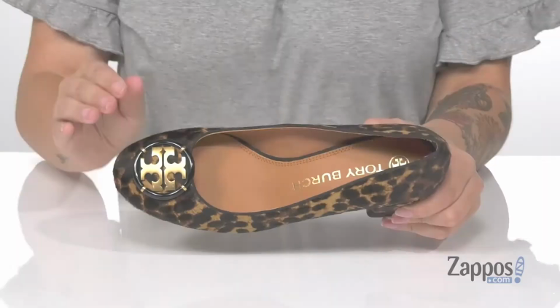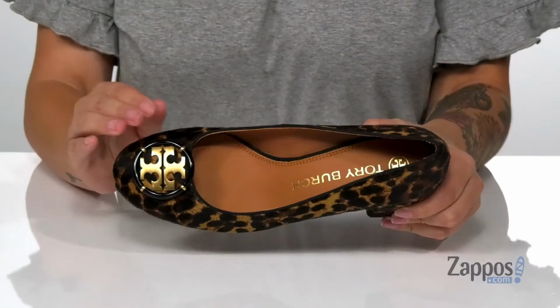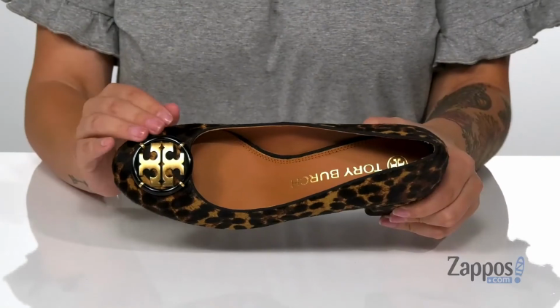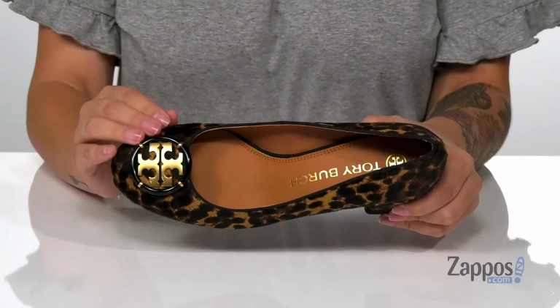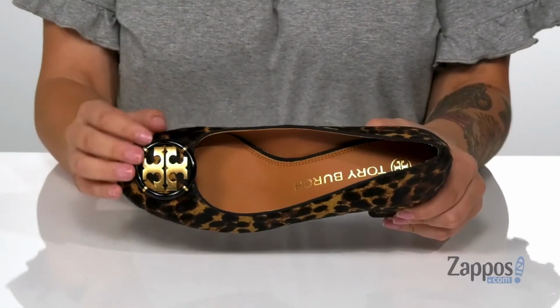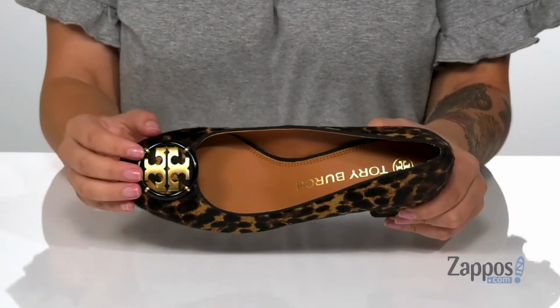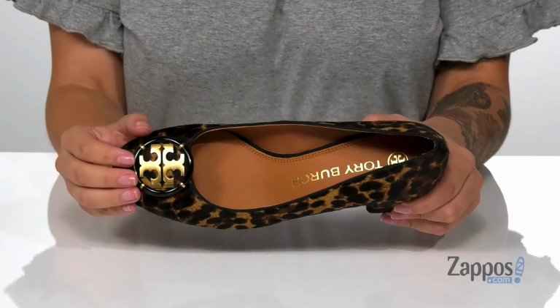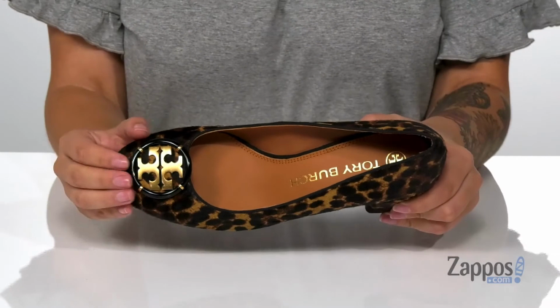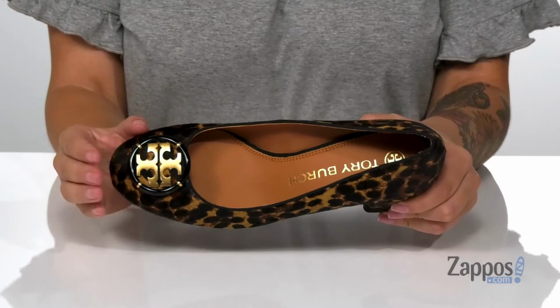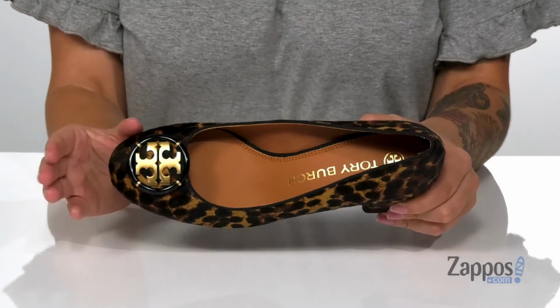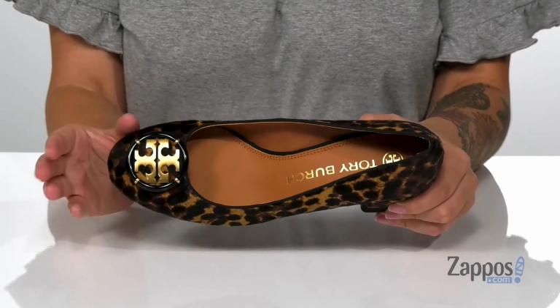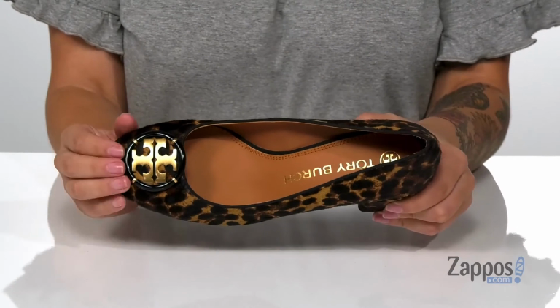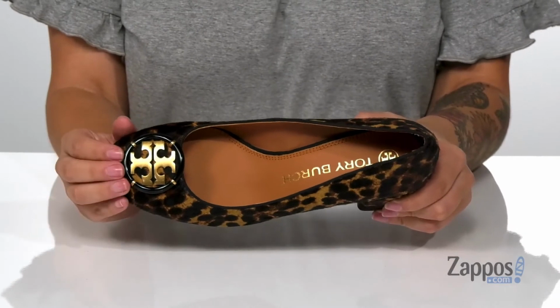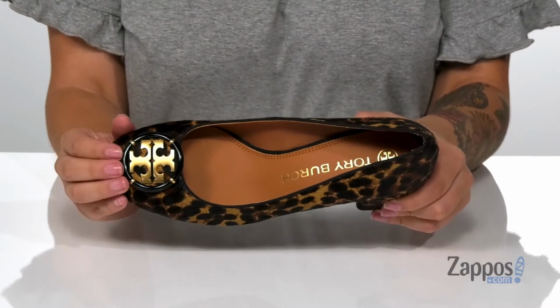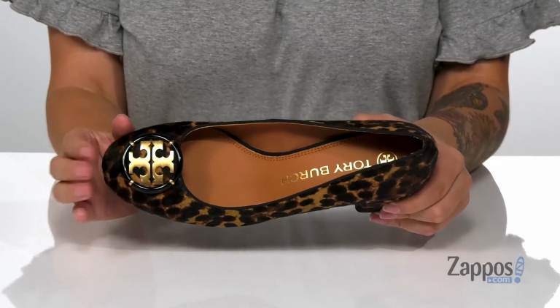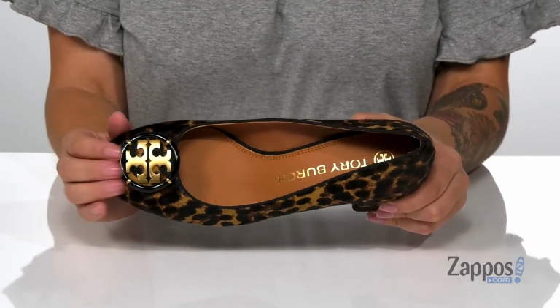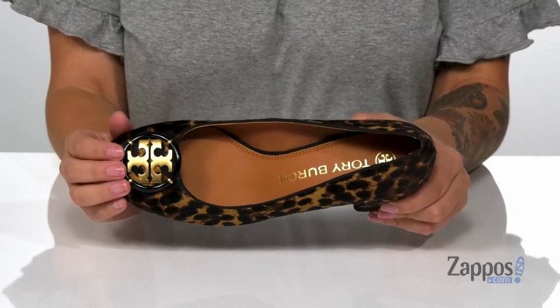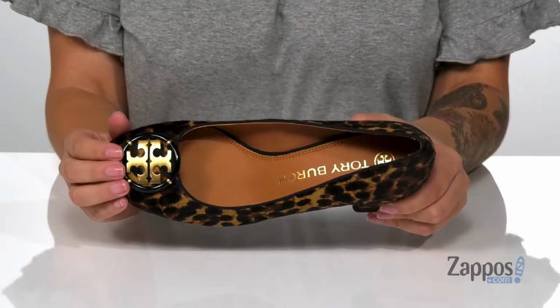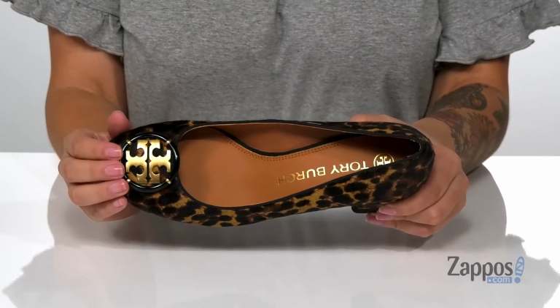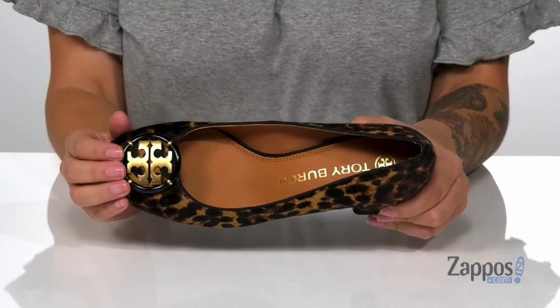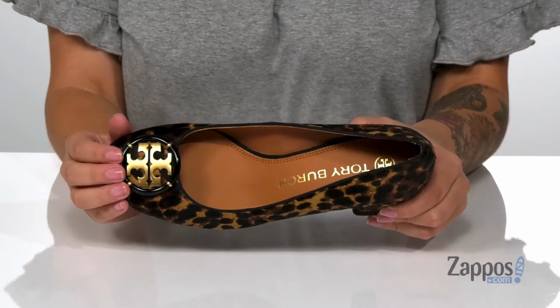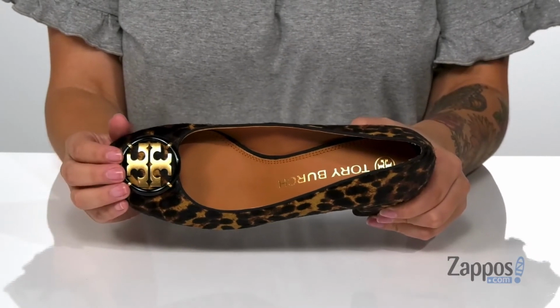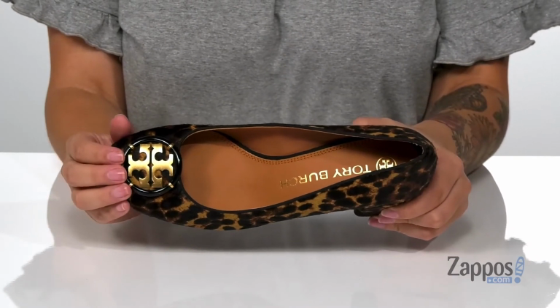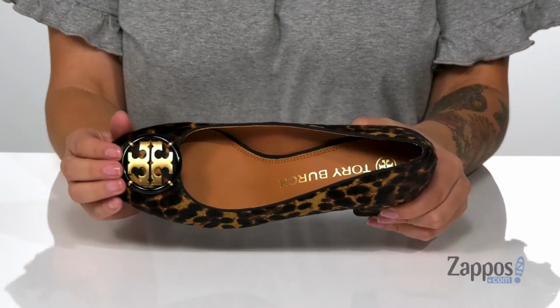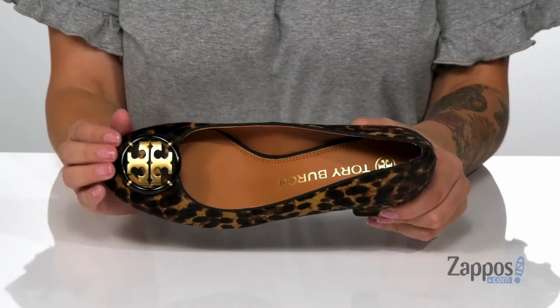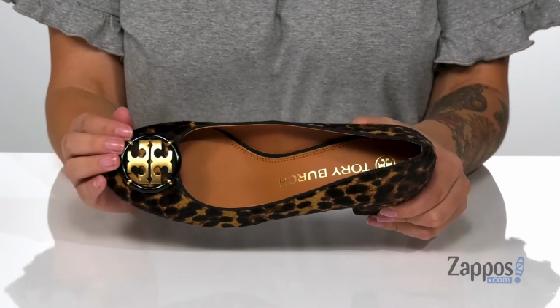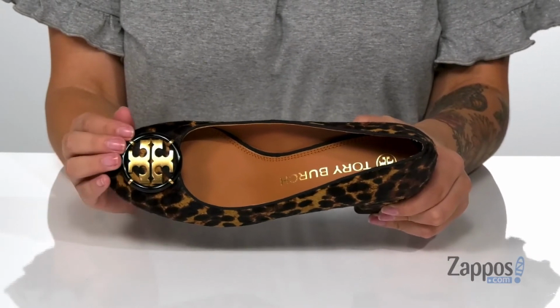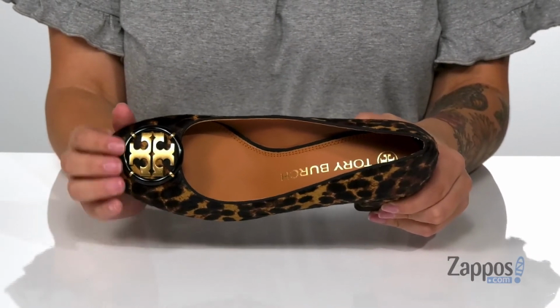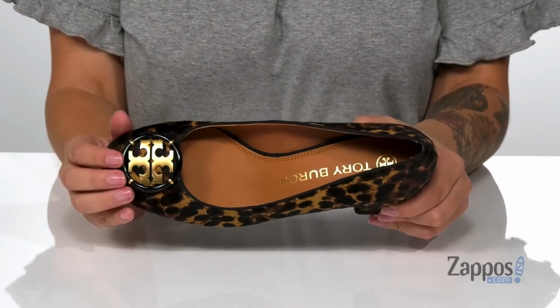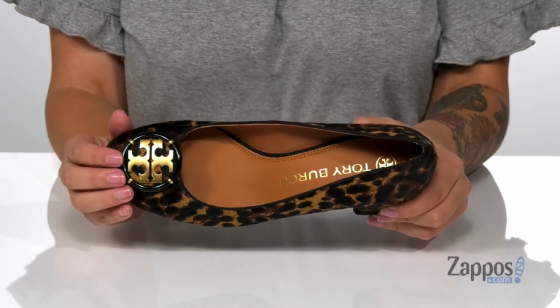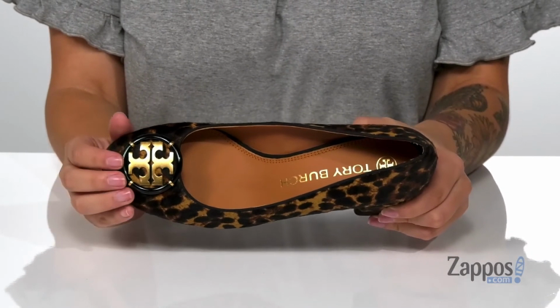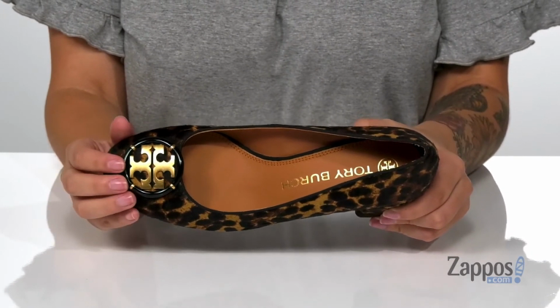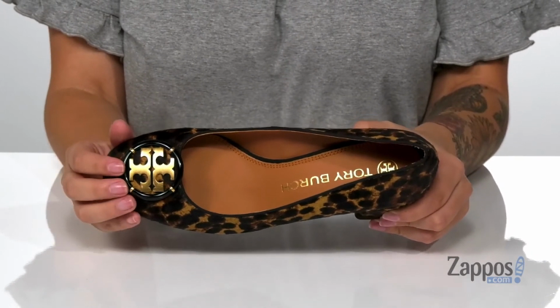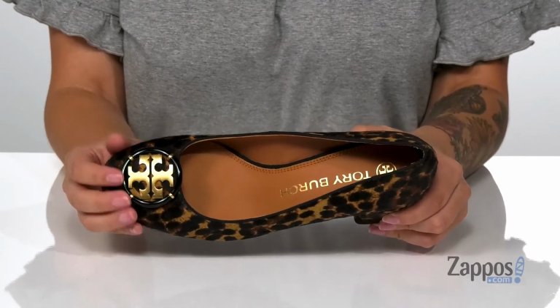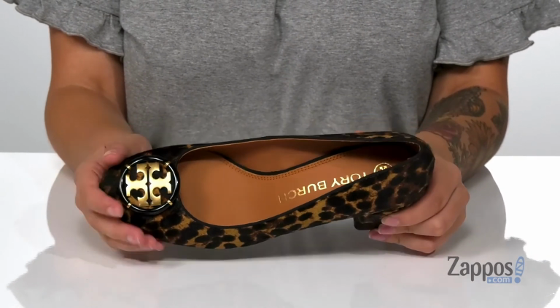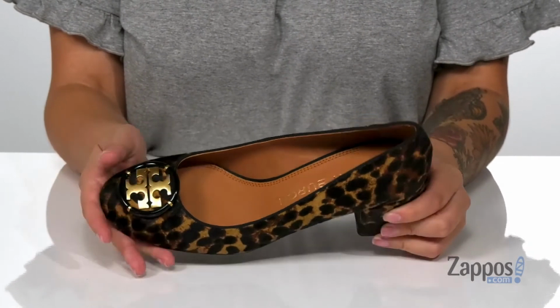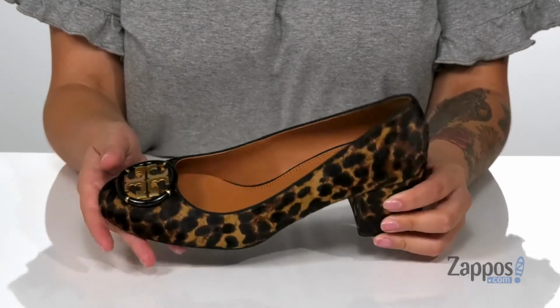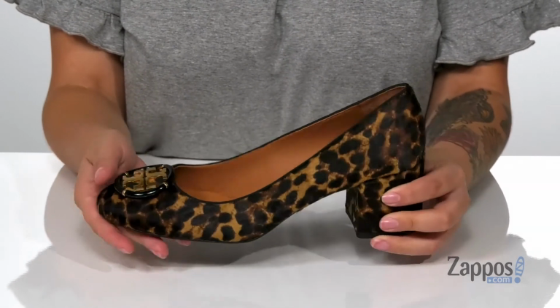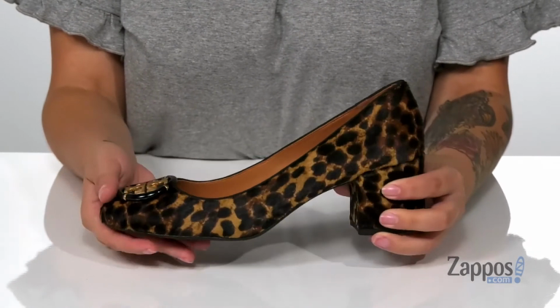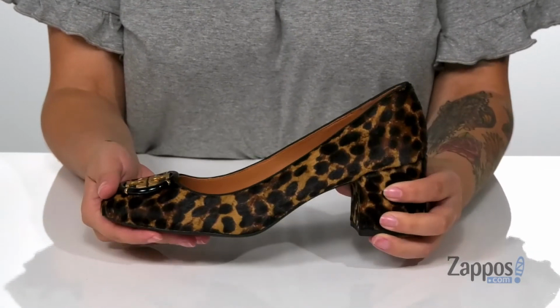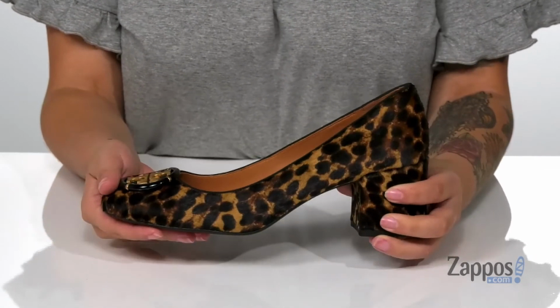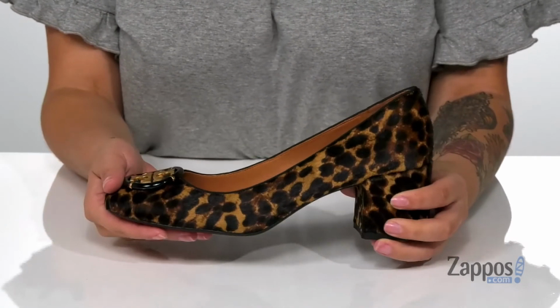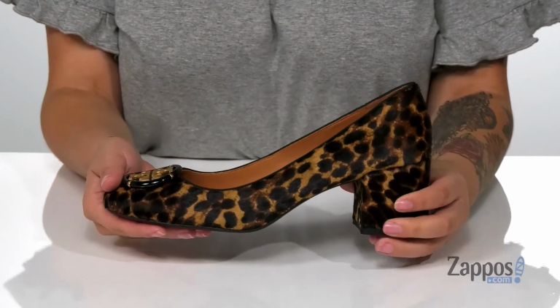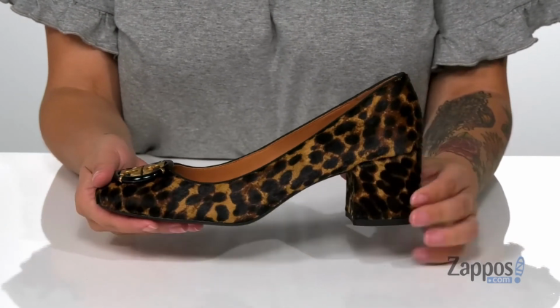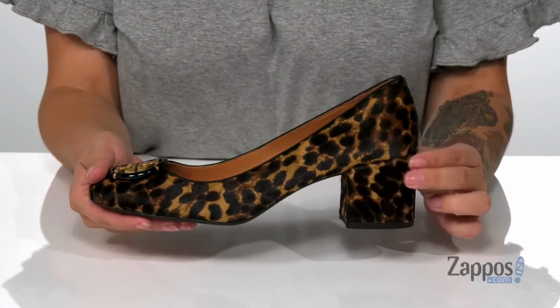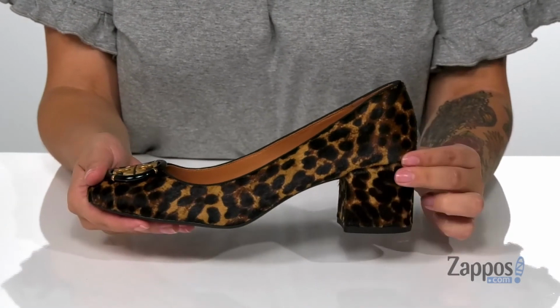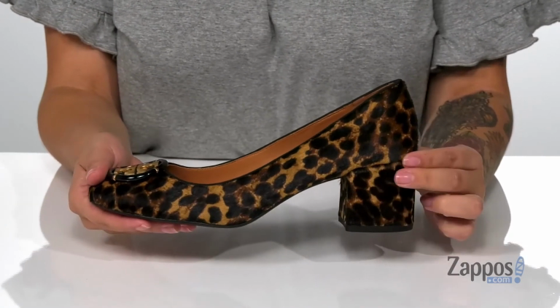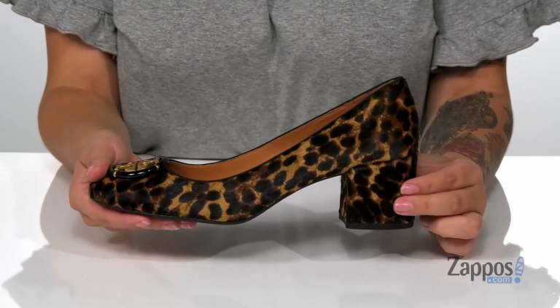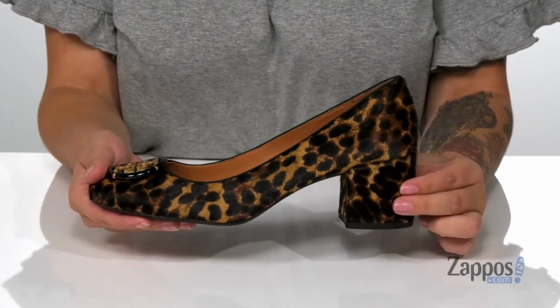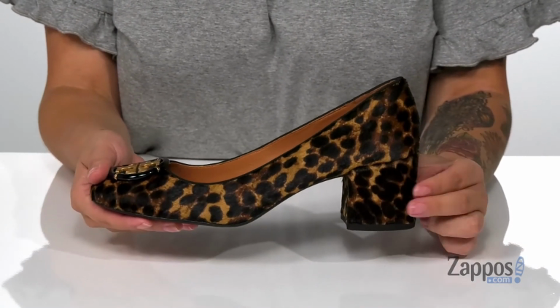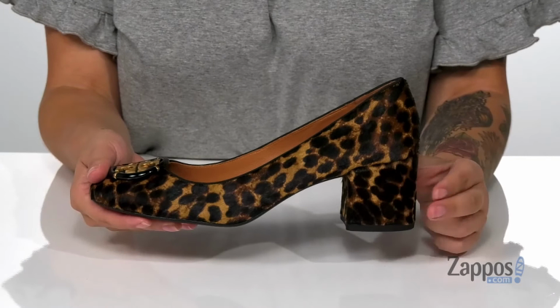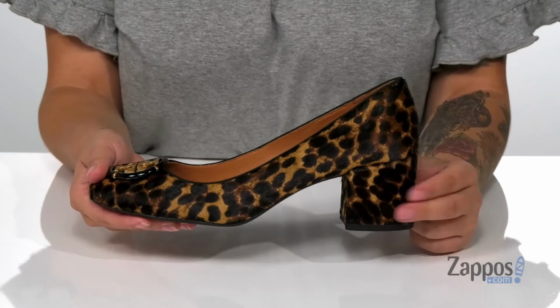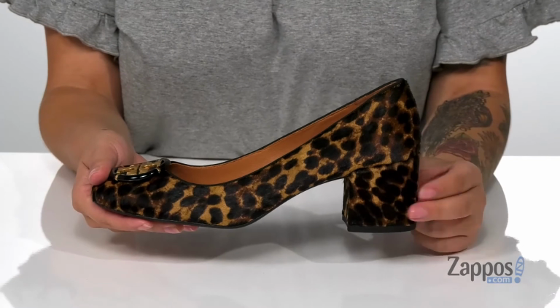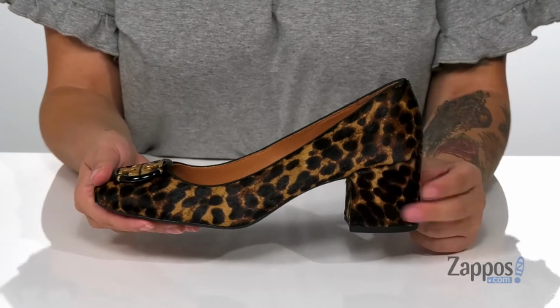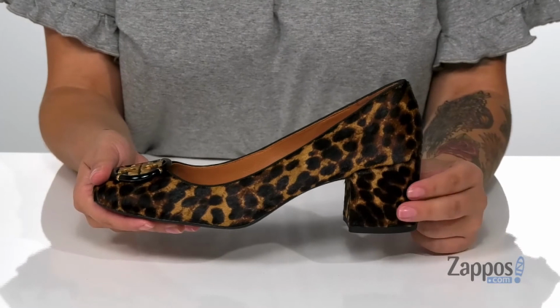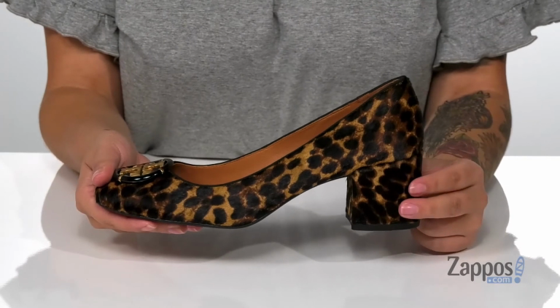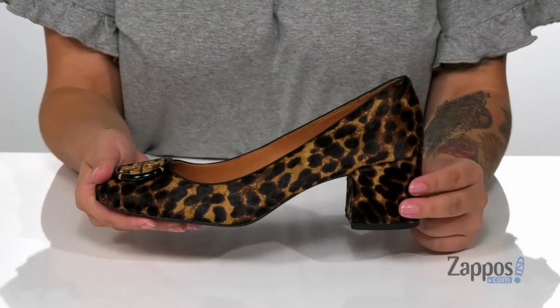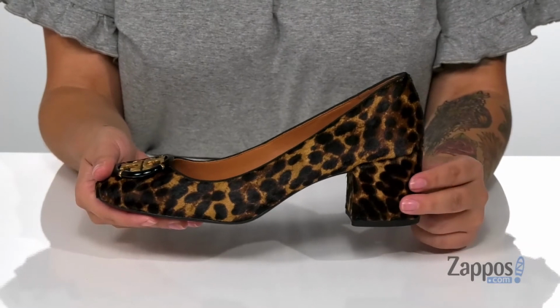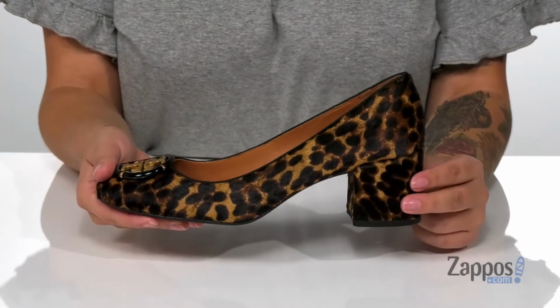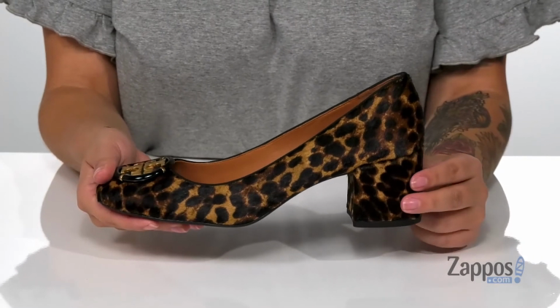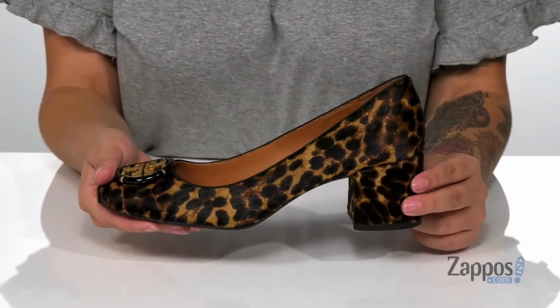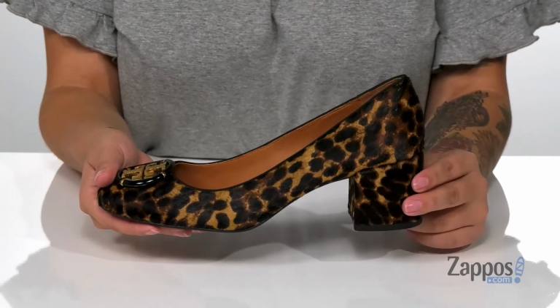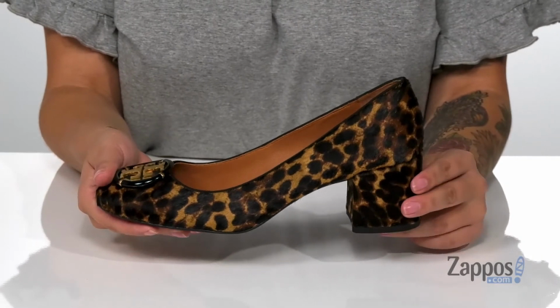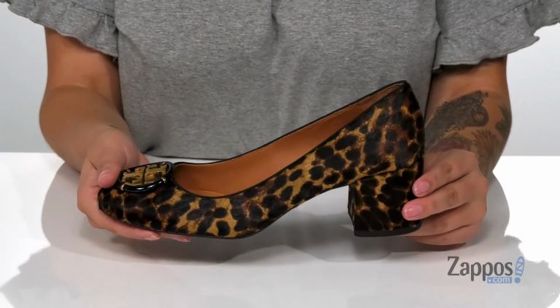On the top, you do have that classic Tory Burch logo with a really fun metallic shine to it. And at the back, it's a heel that's going to boost you up around 2 inches.